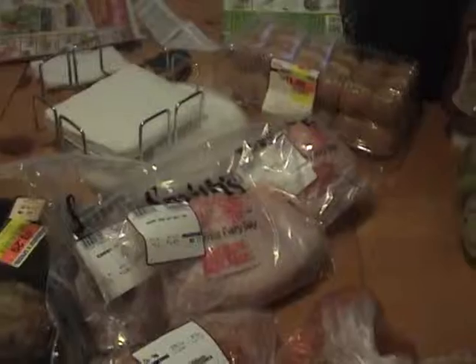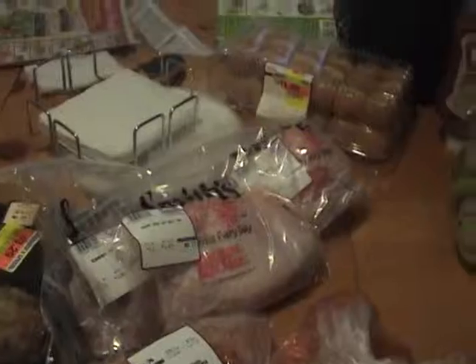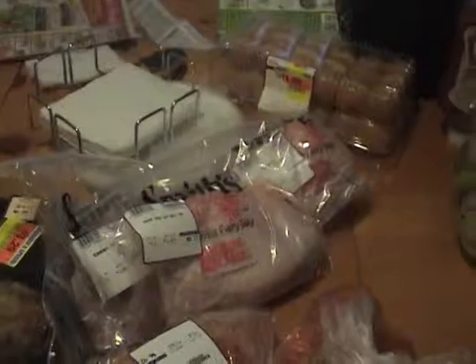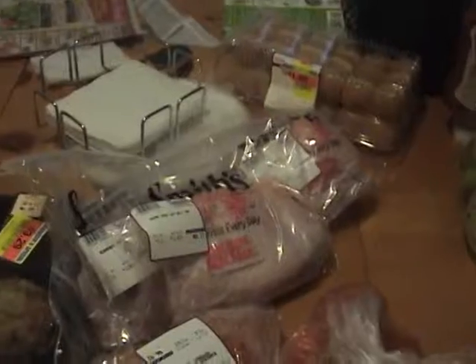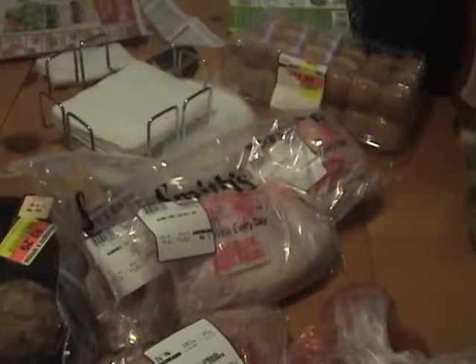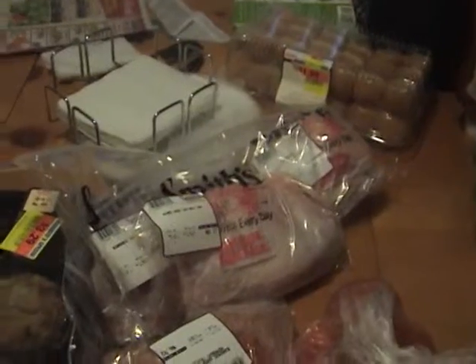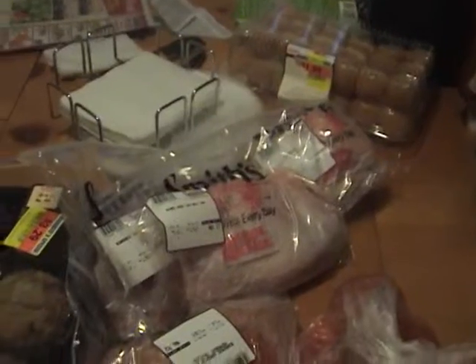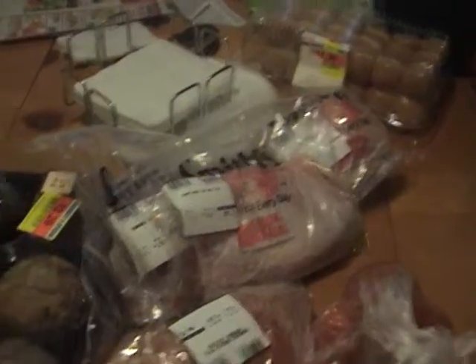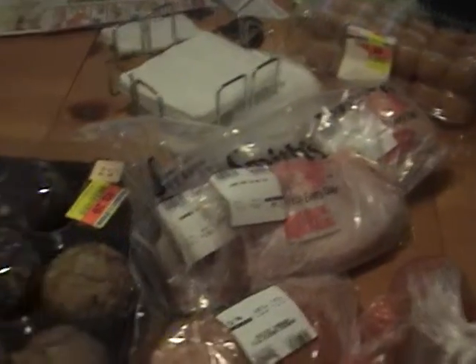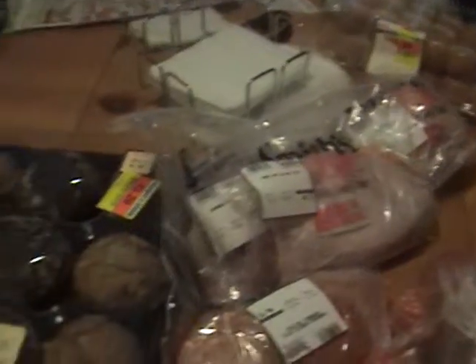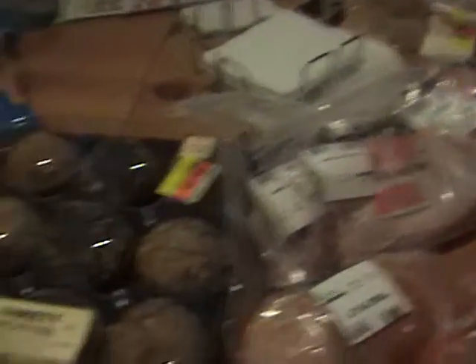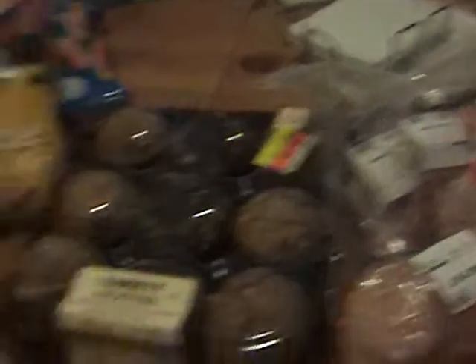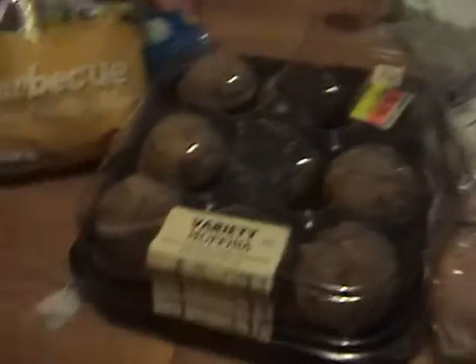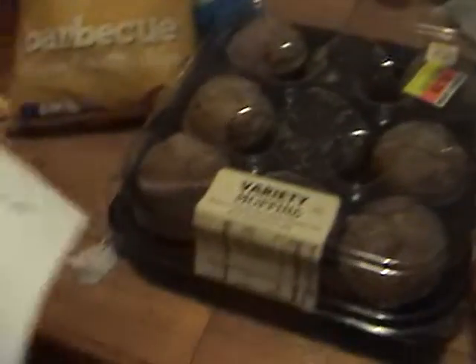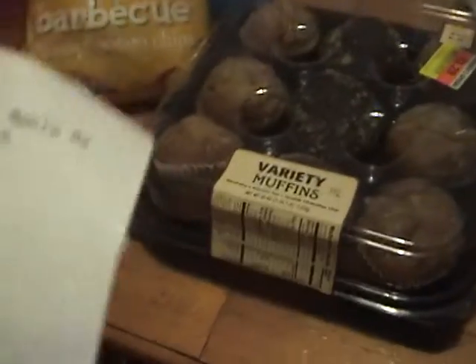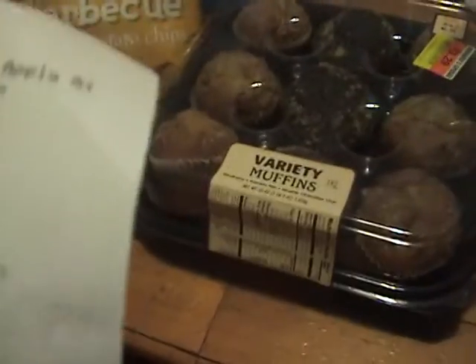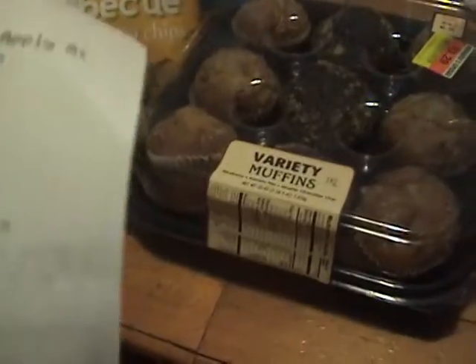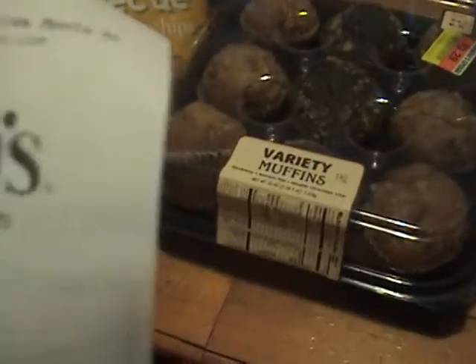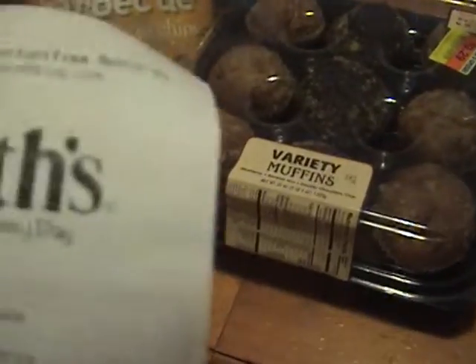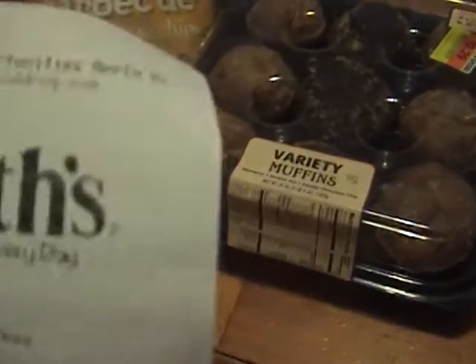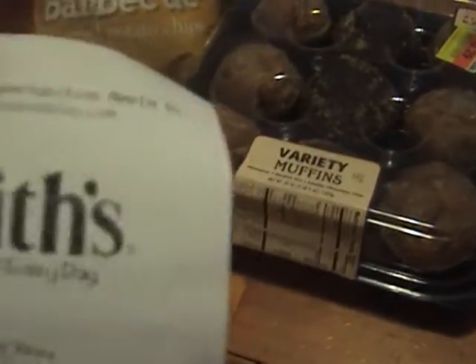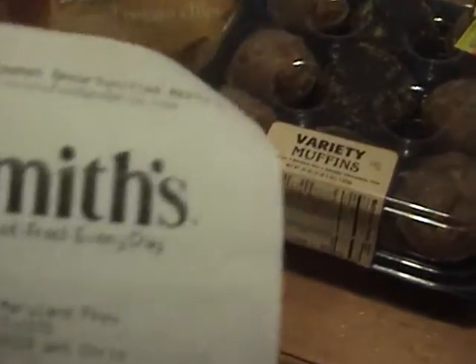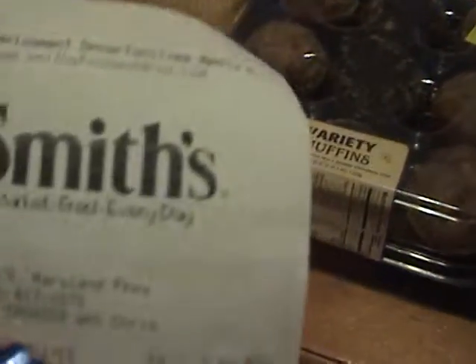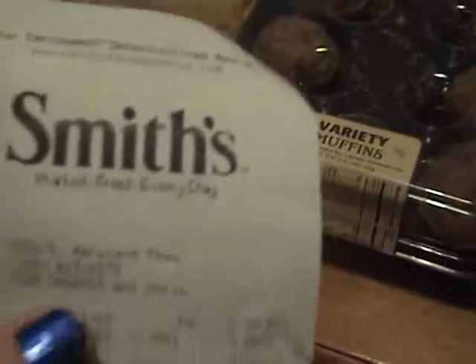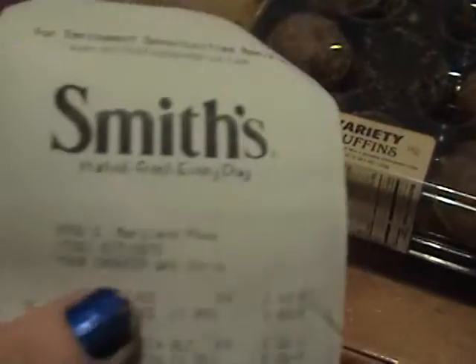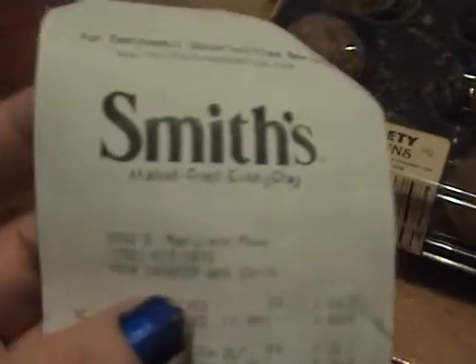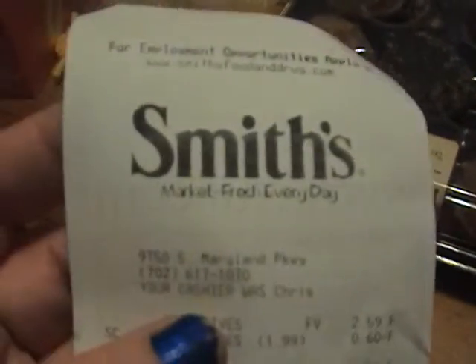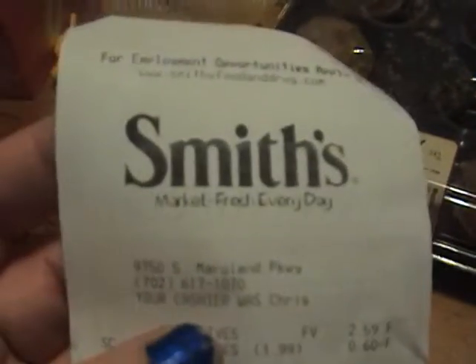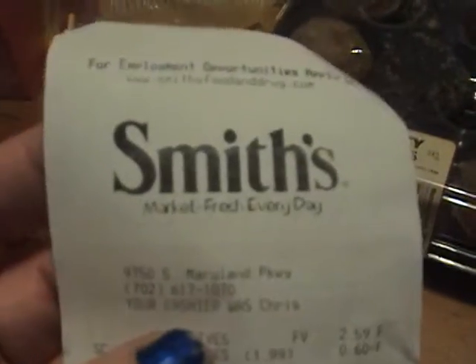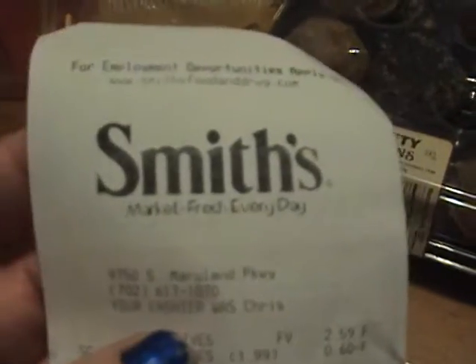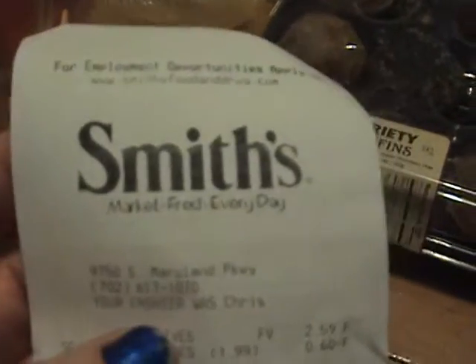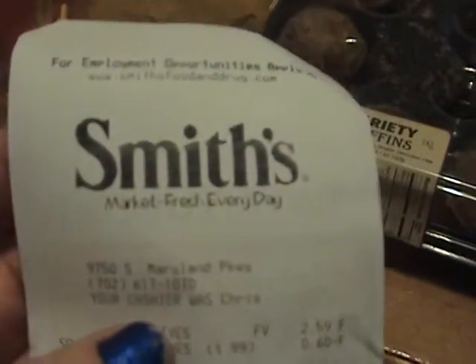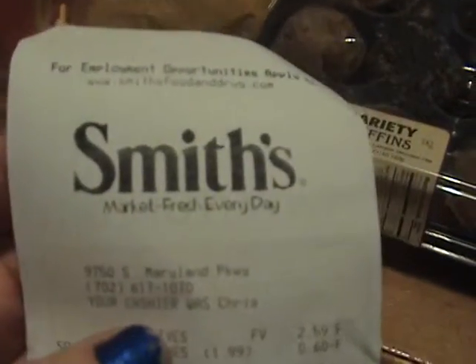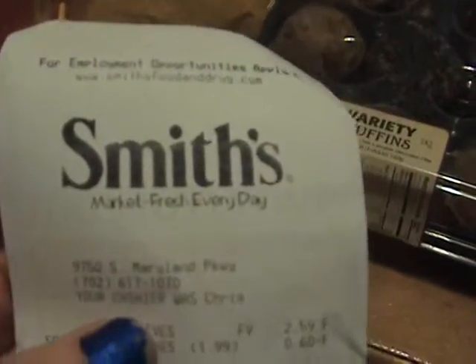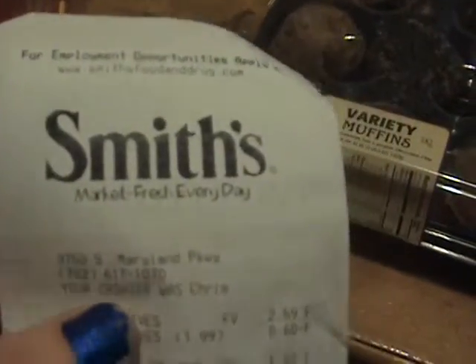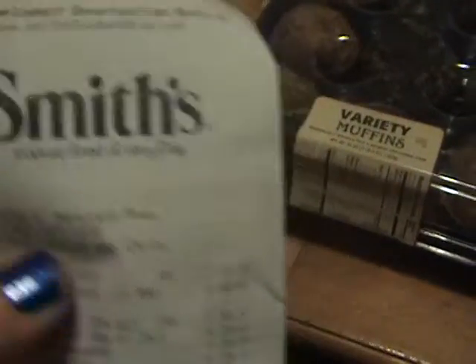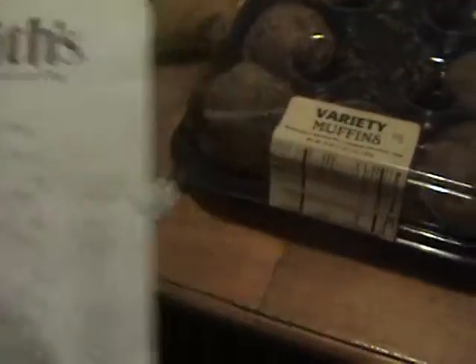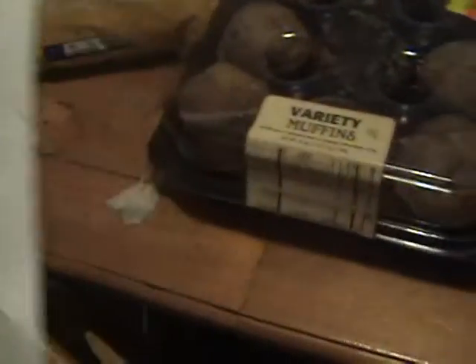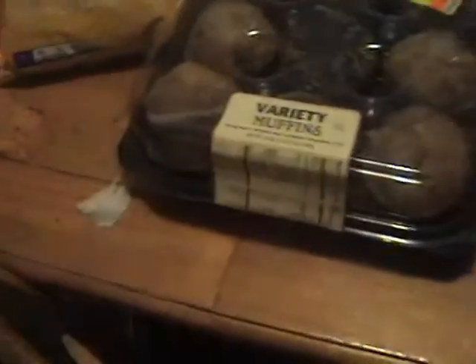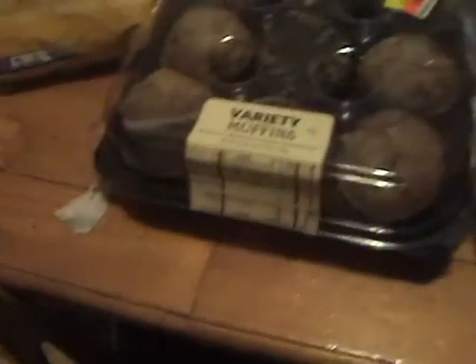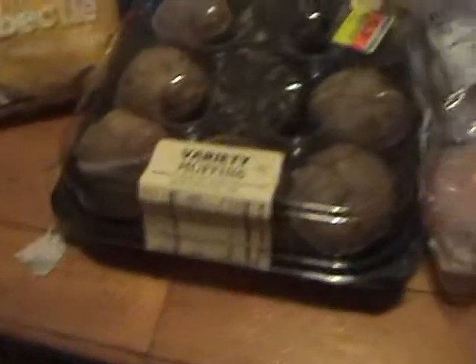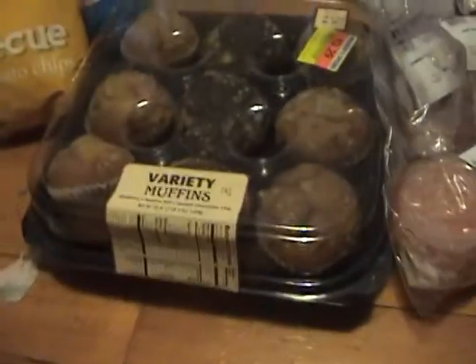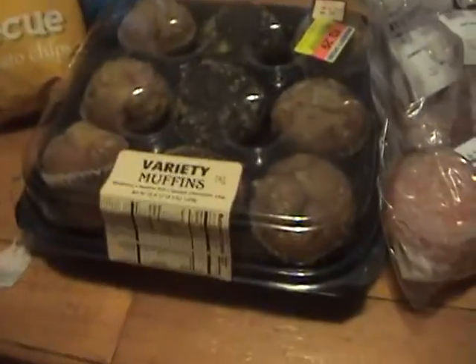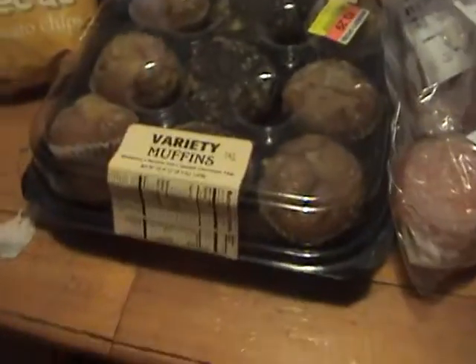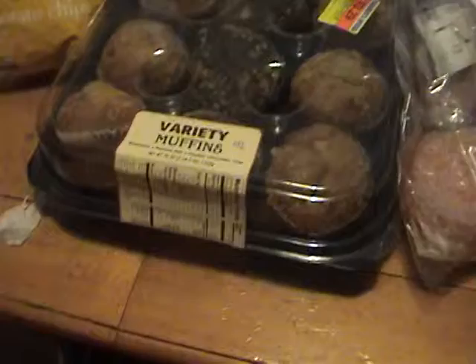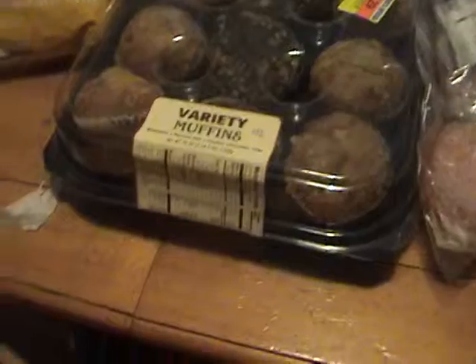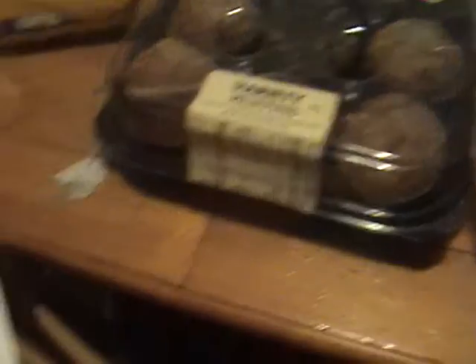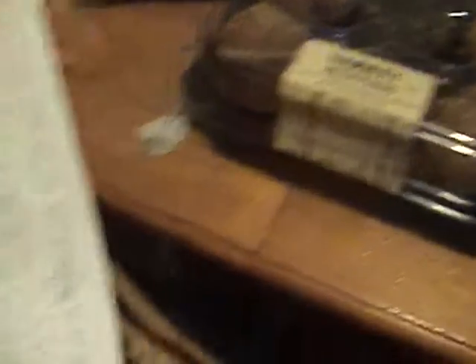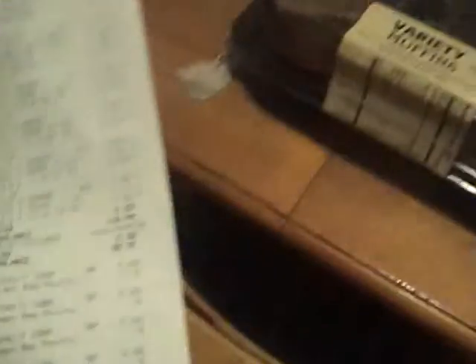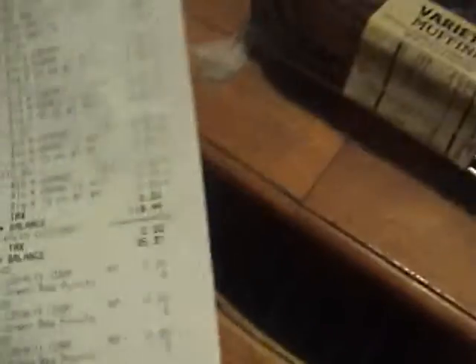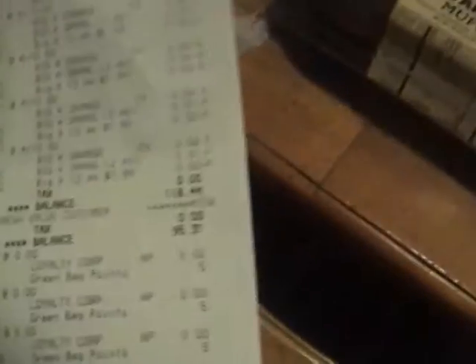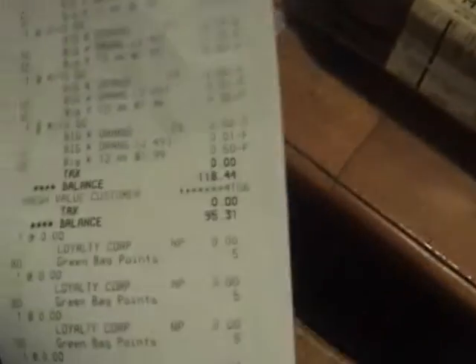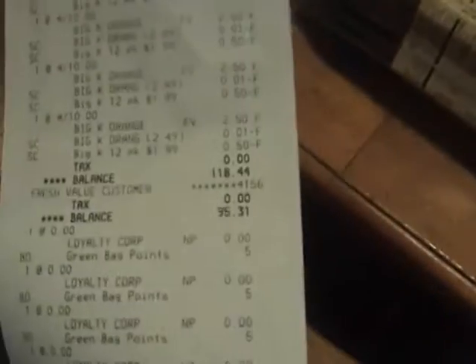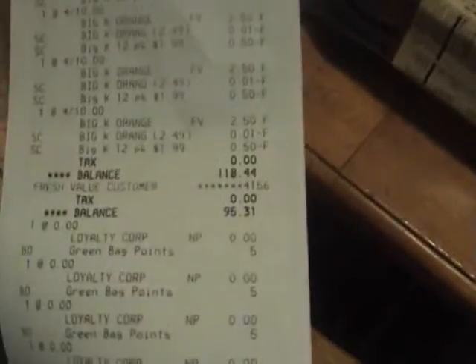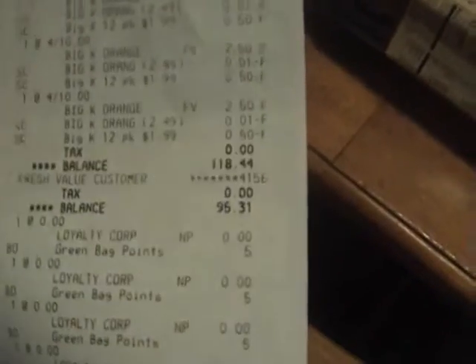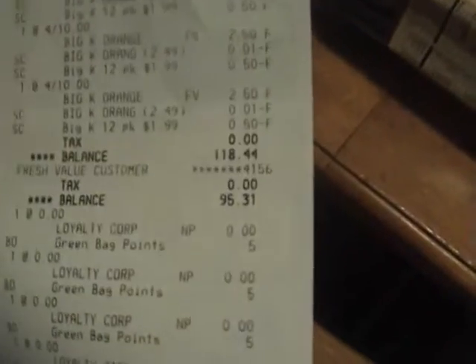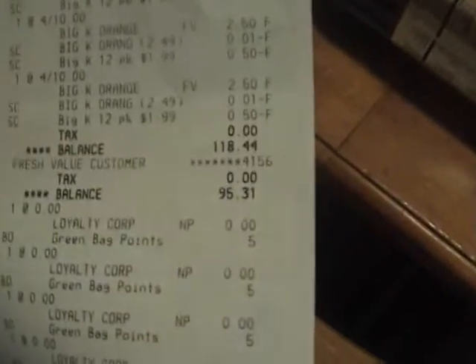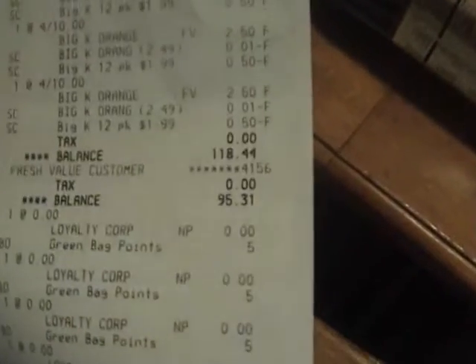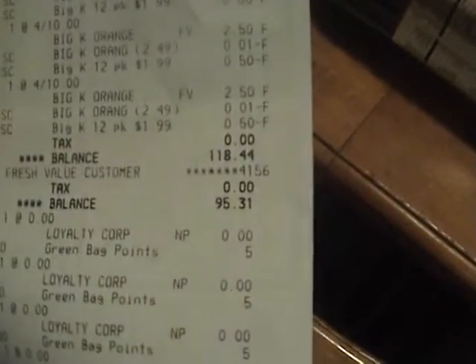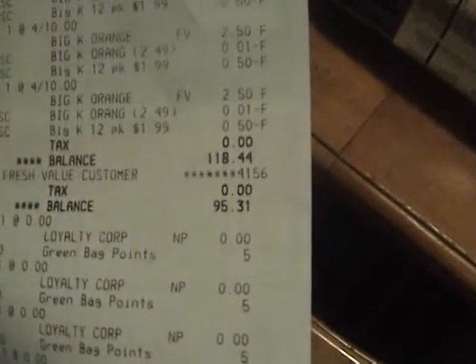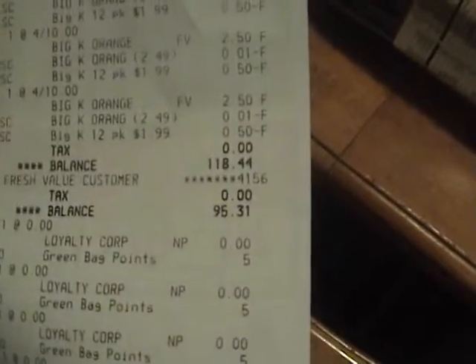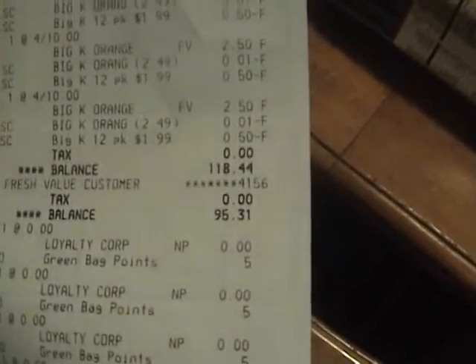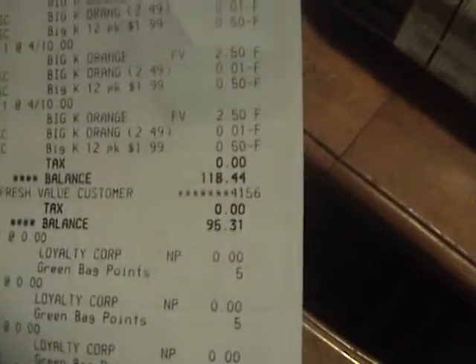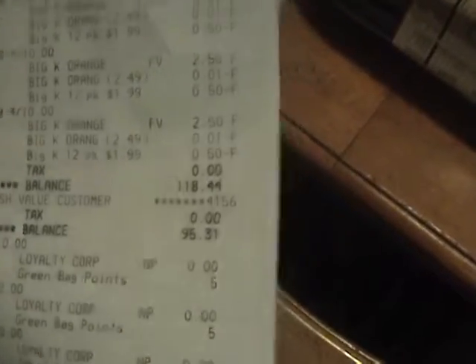This is Mary Jane. I went to Smith's and I spent $95.31.